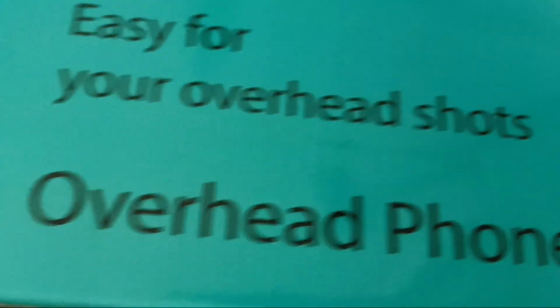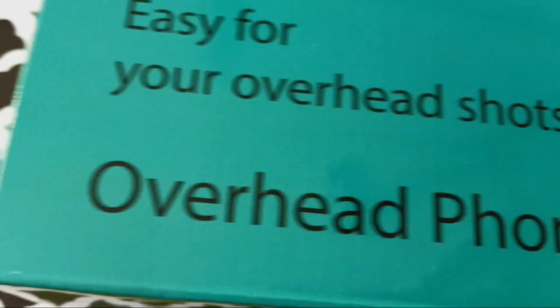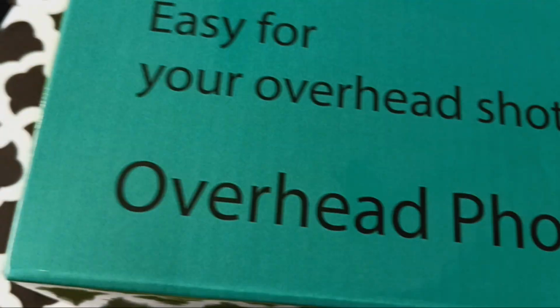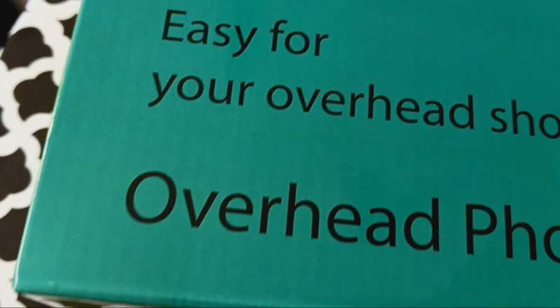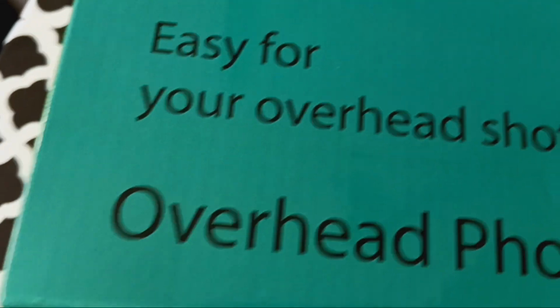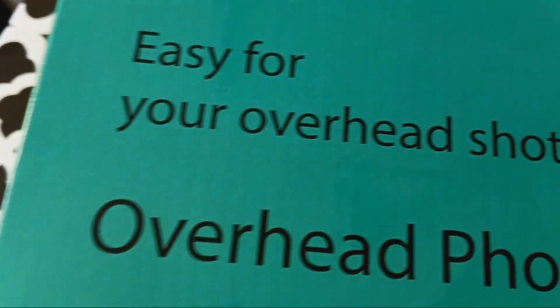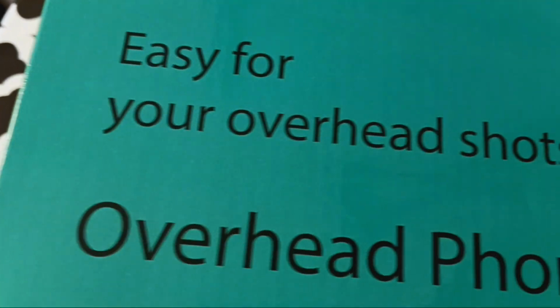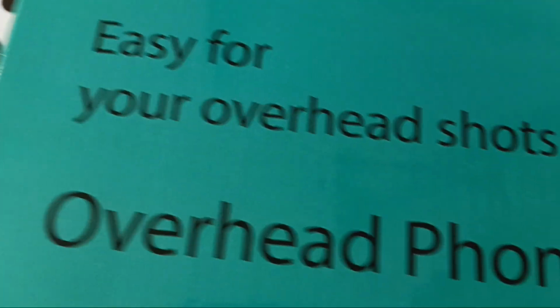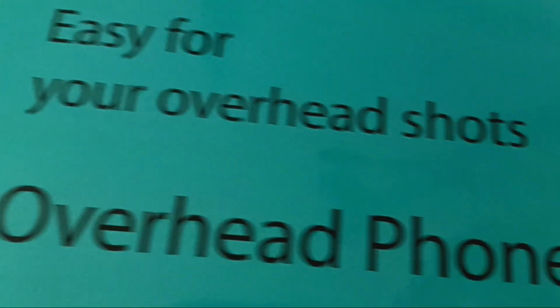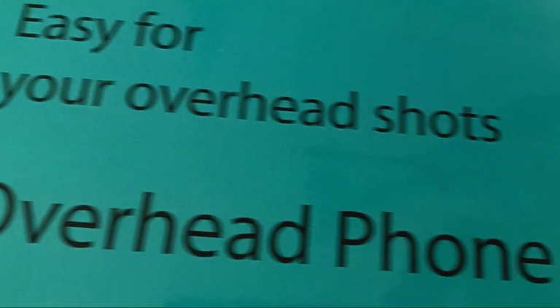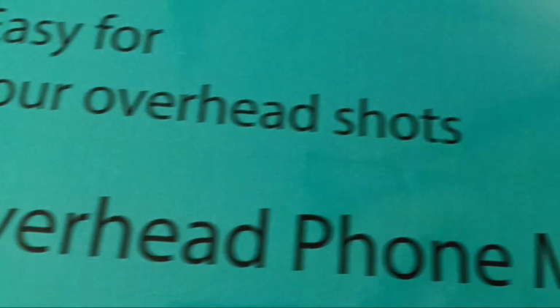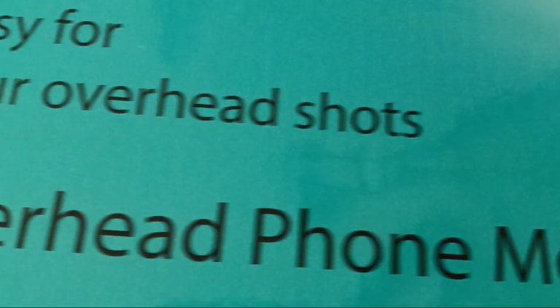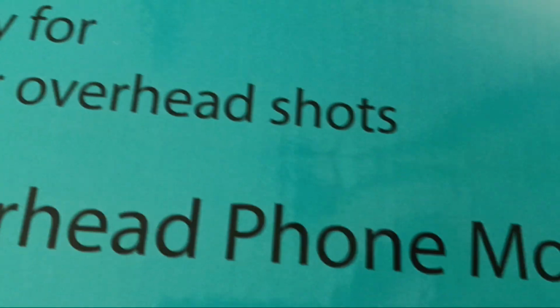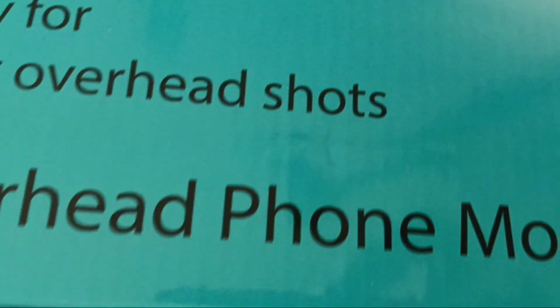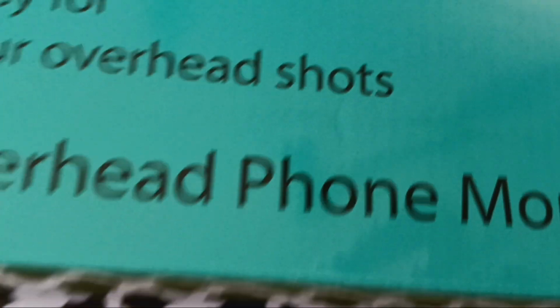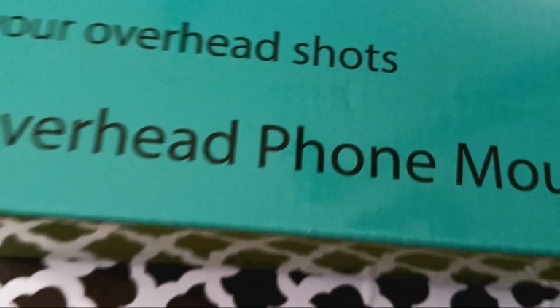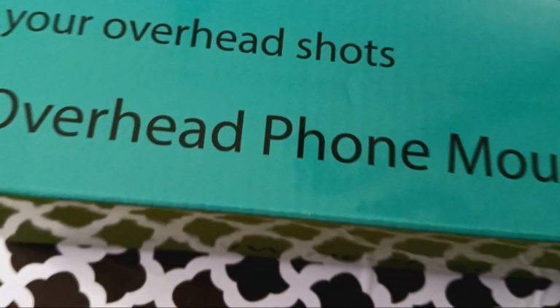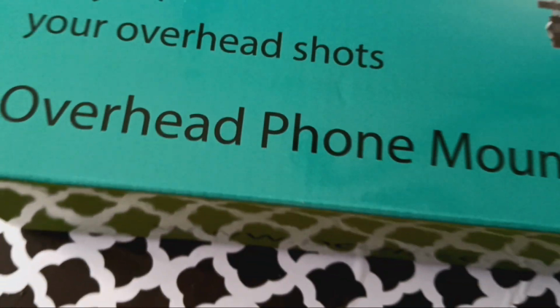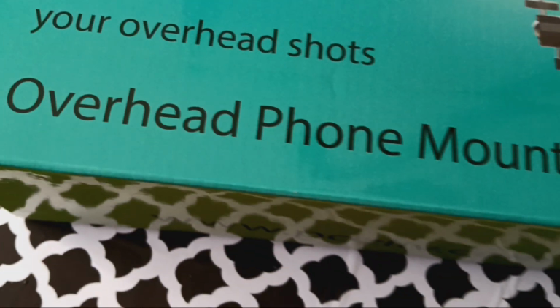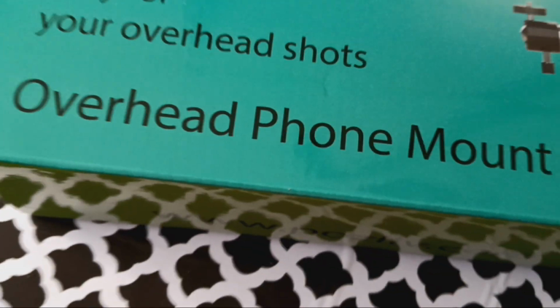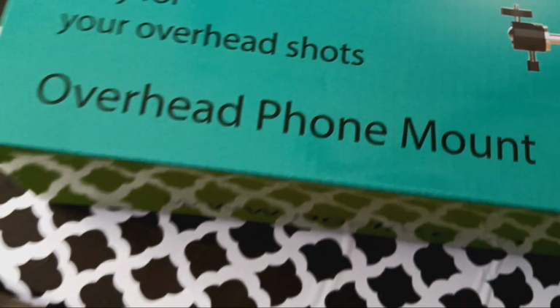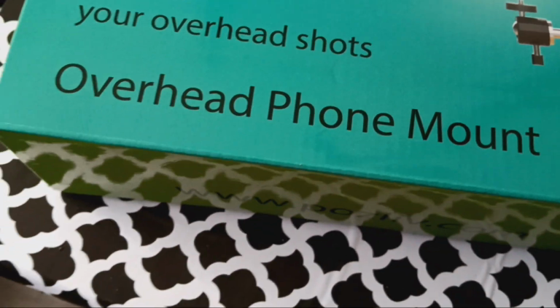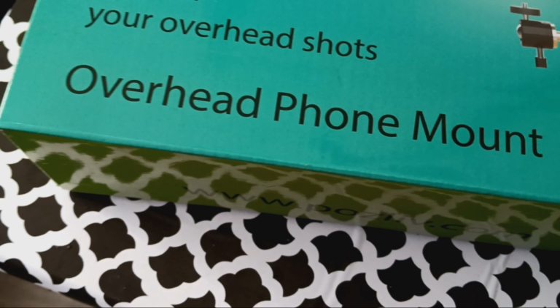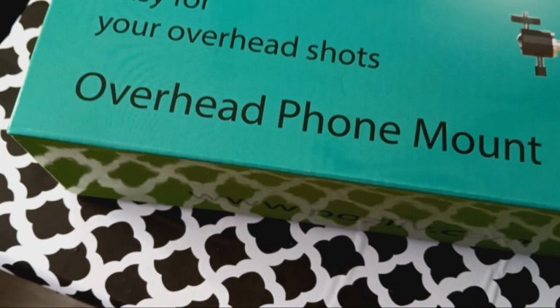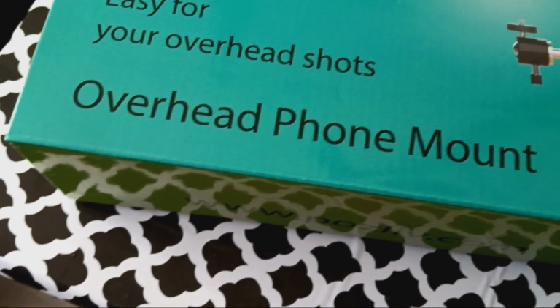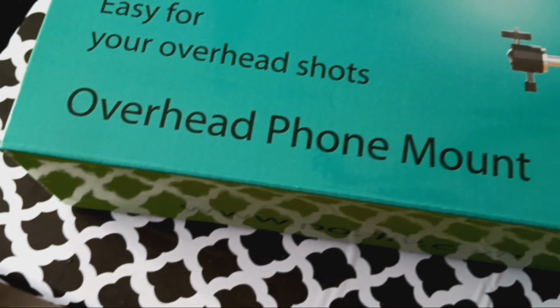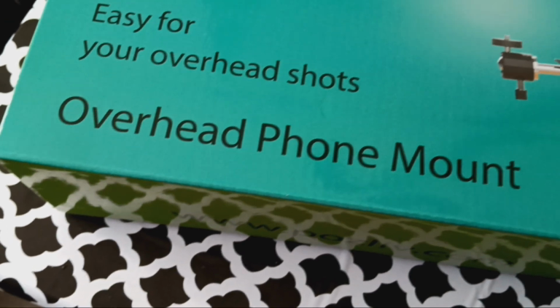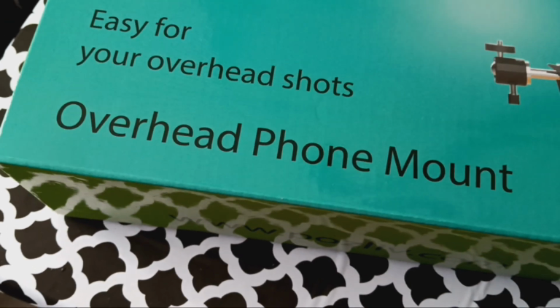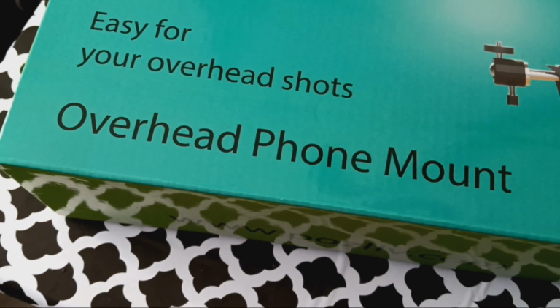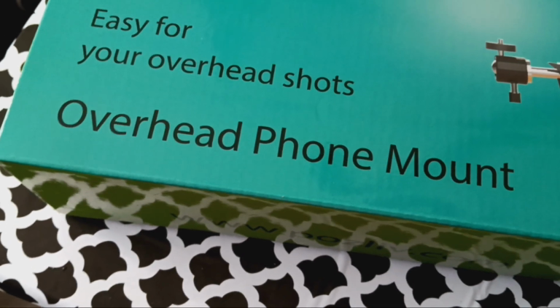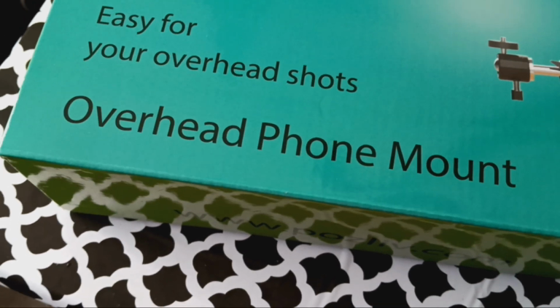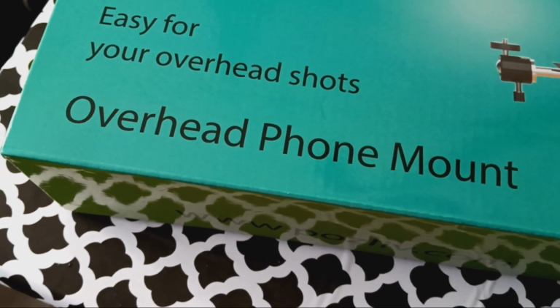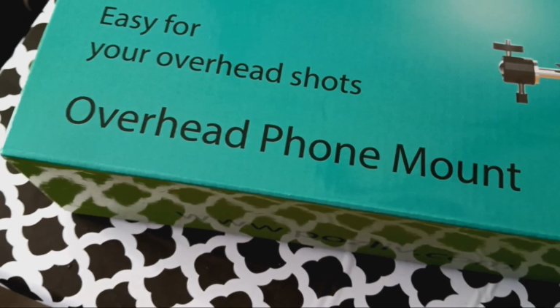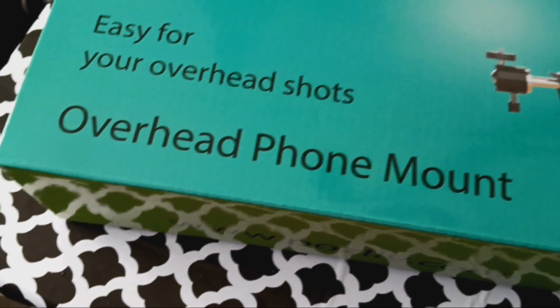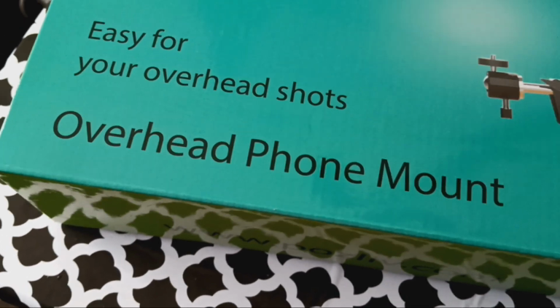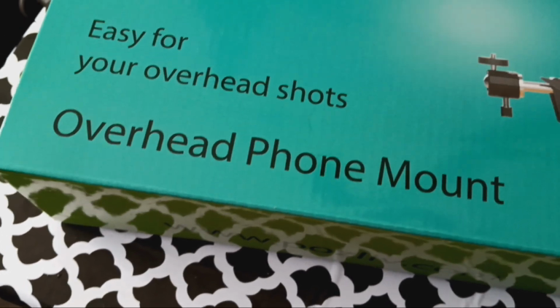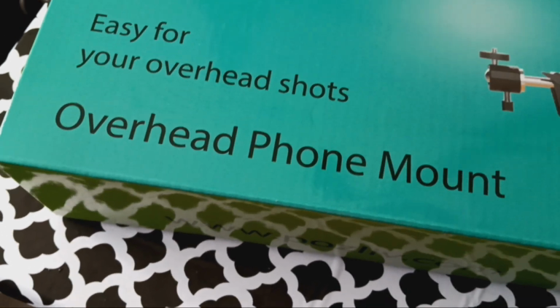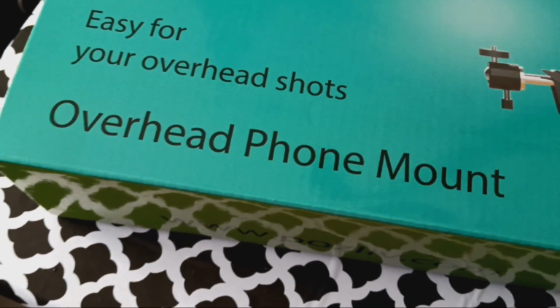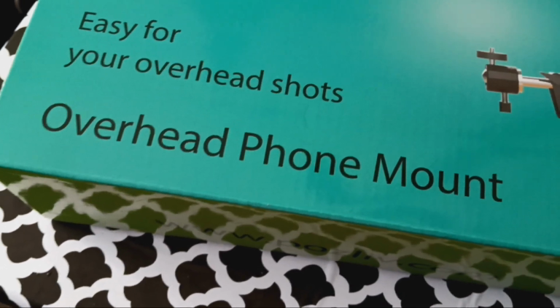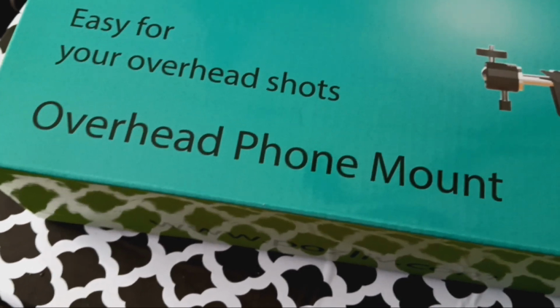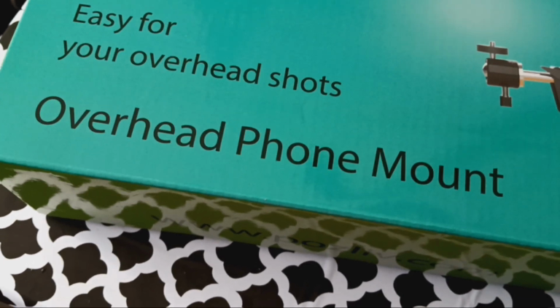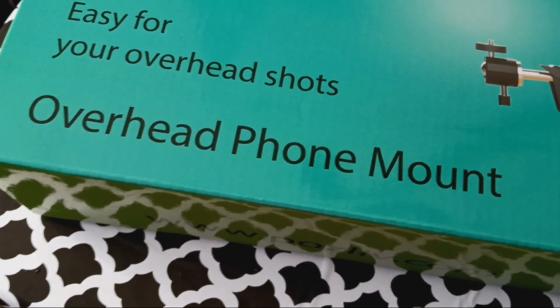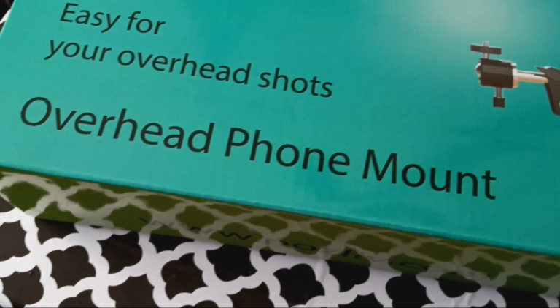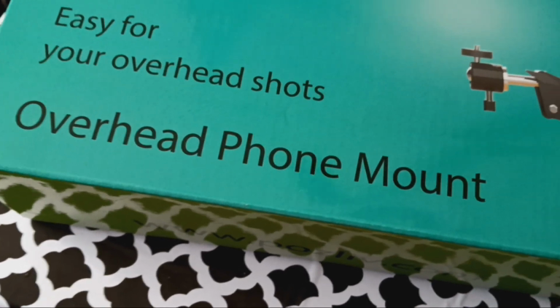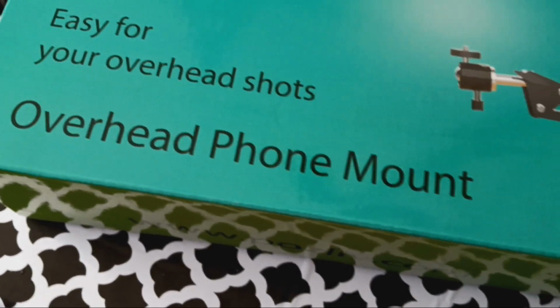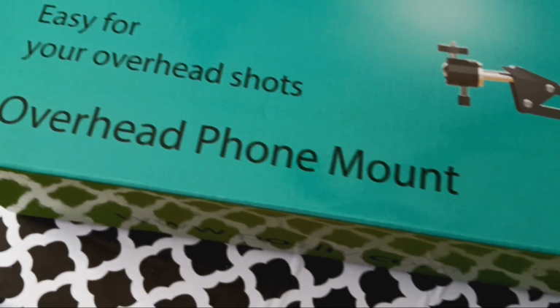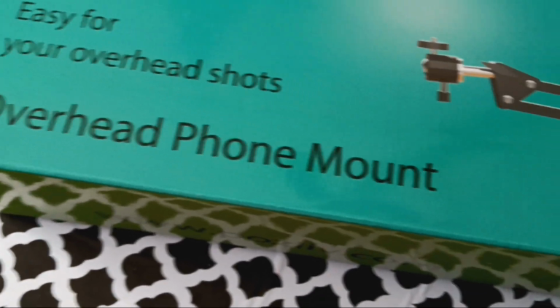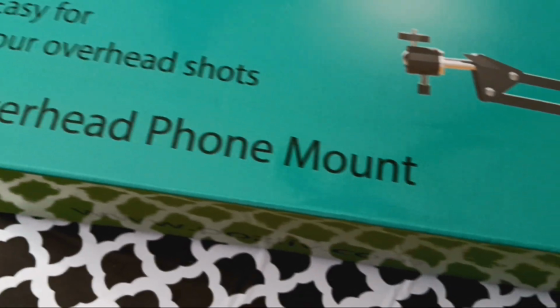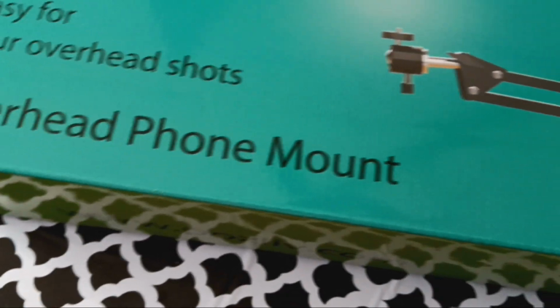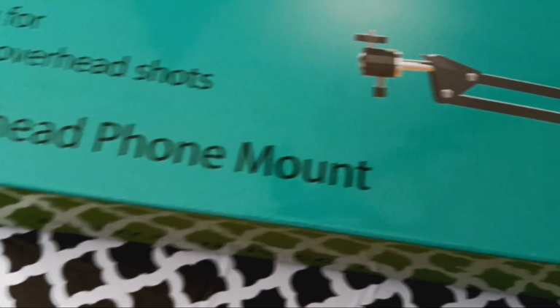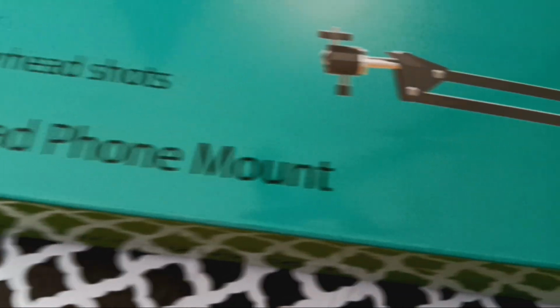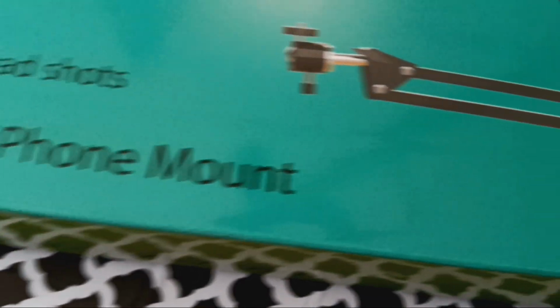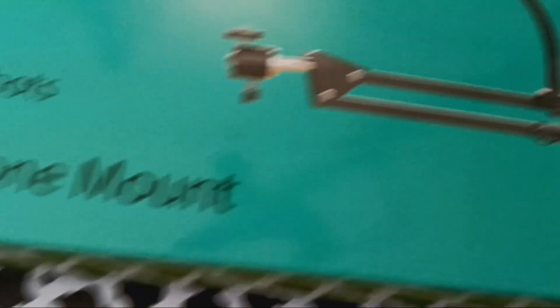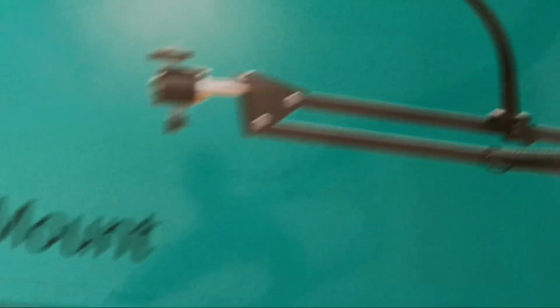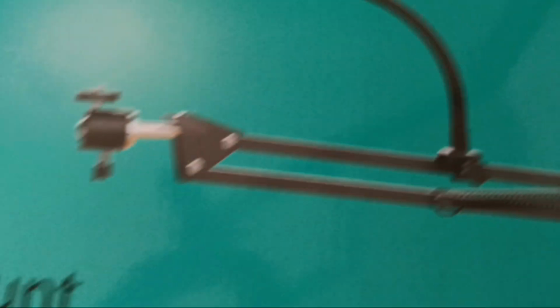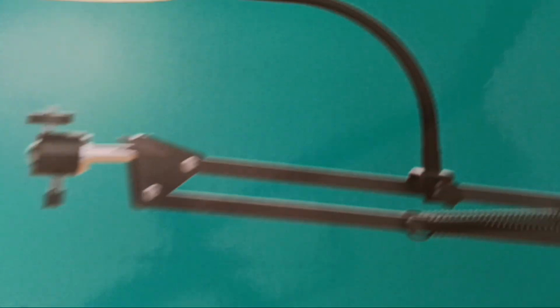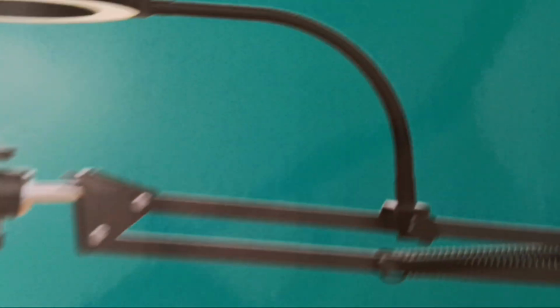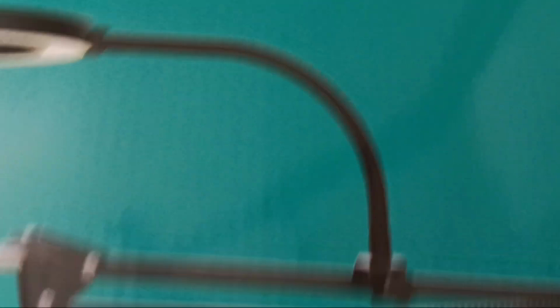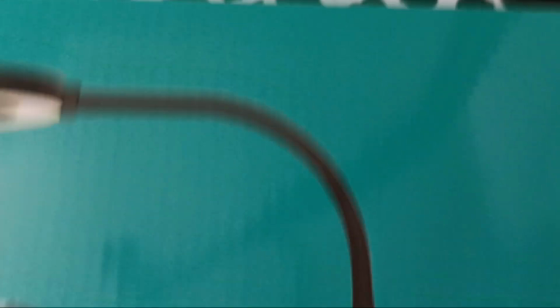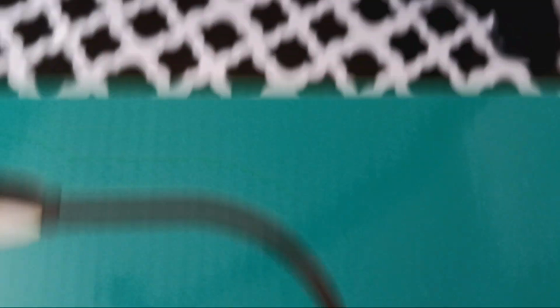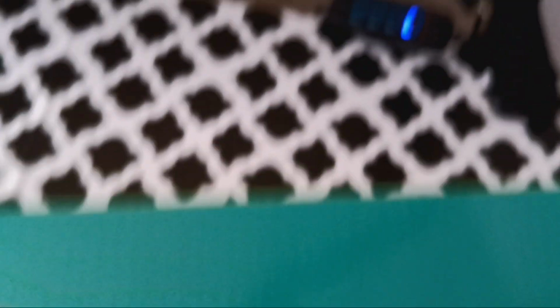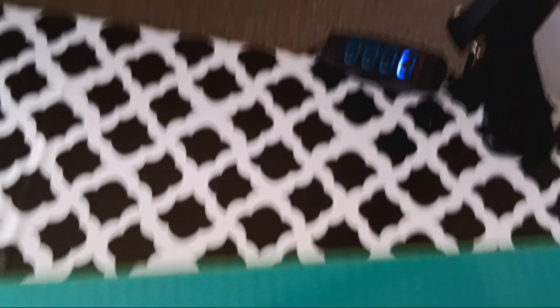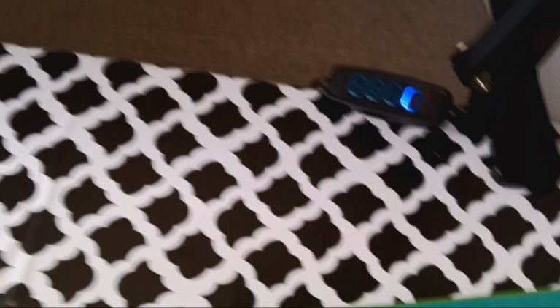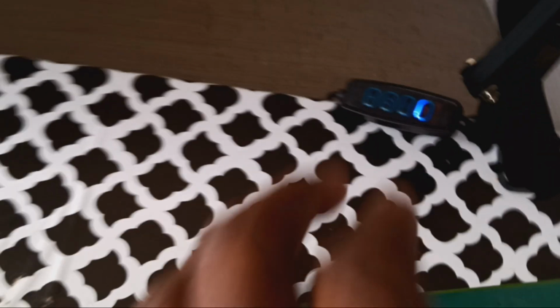It's easy for your overhead shots. Overhead shot, overhead foam mount, and it's adjustable.